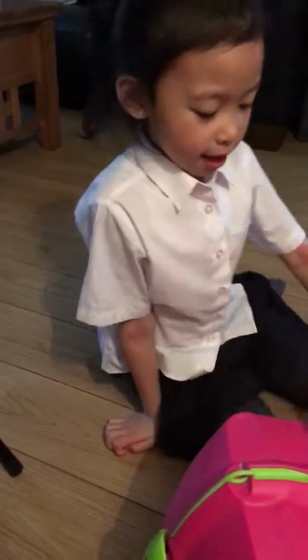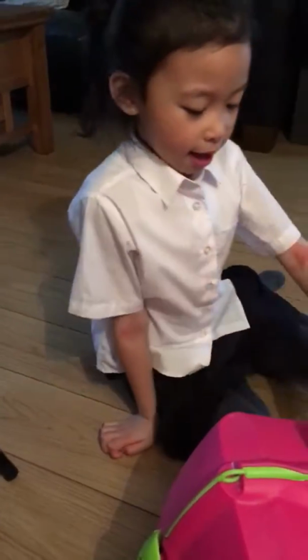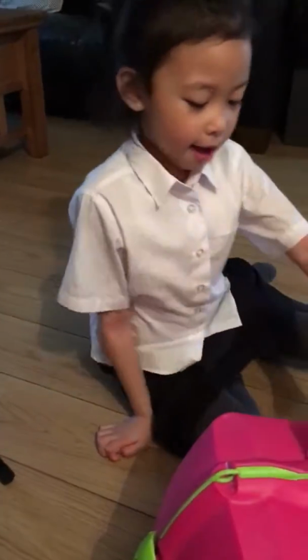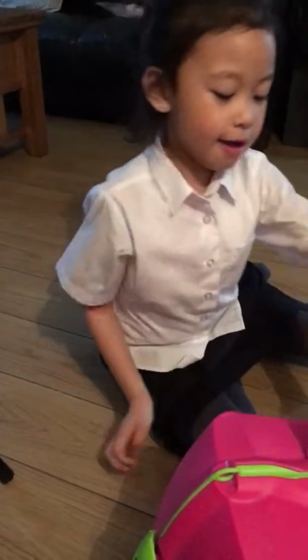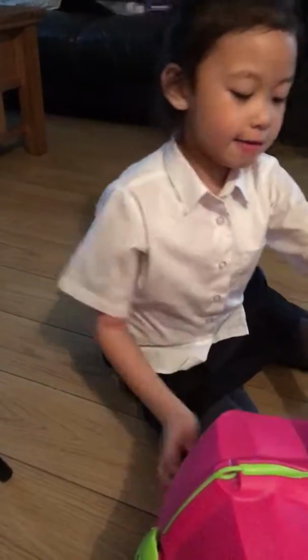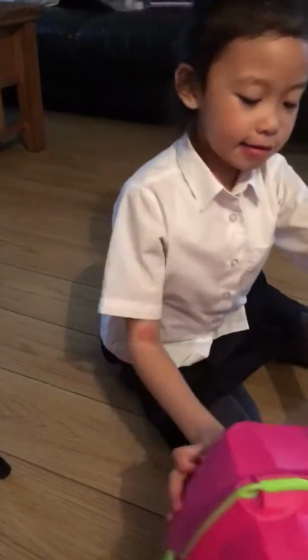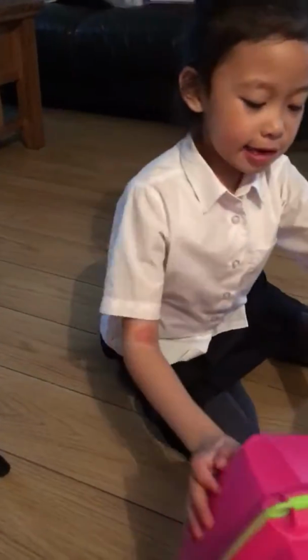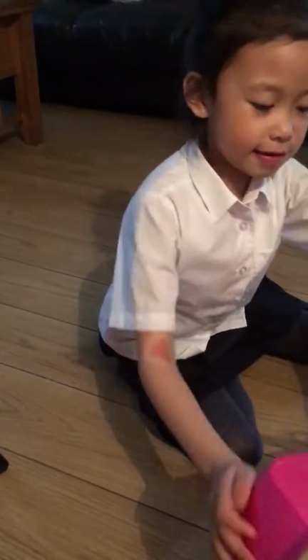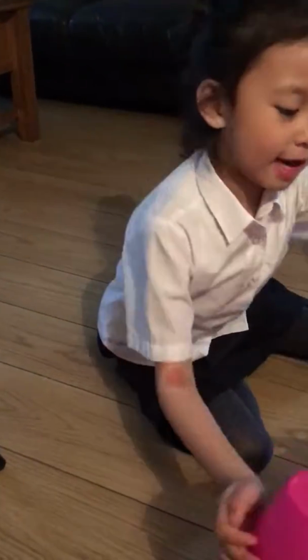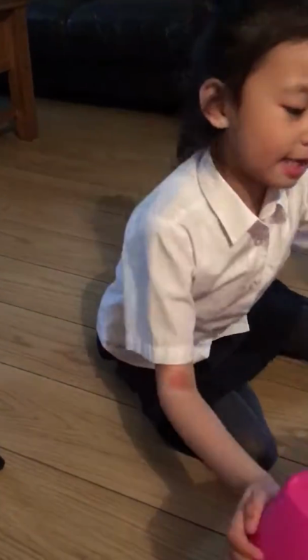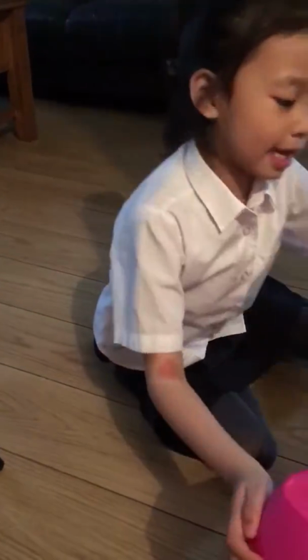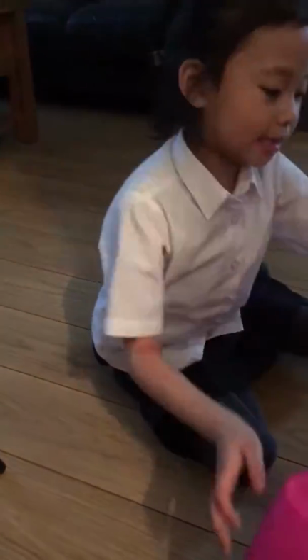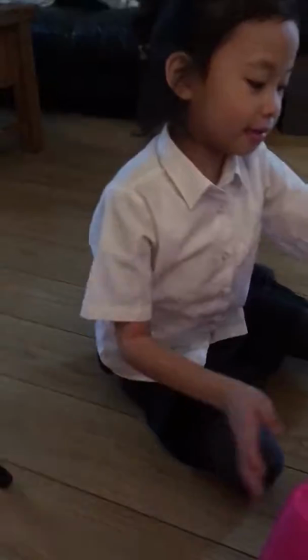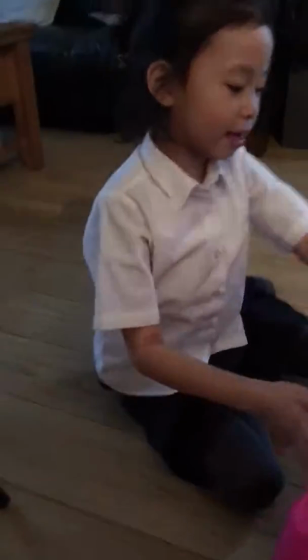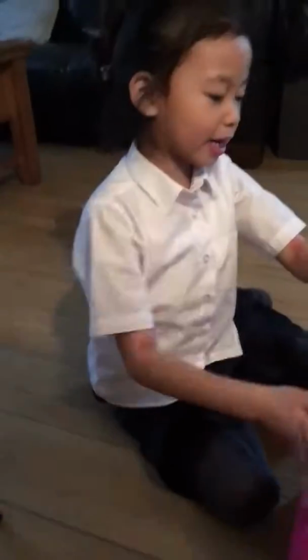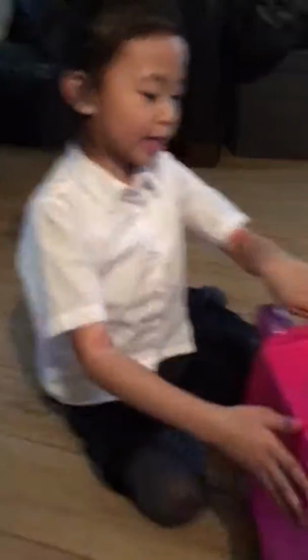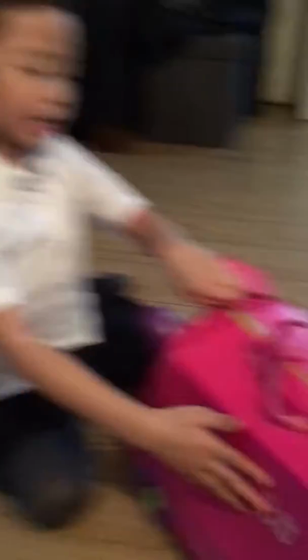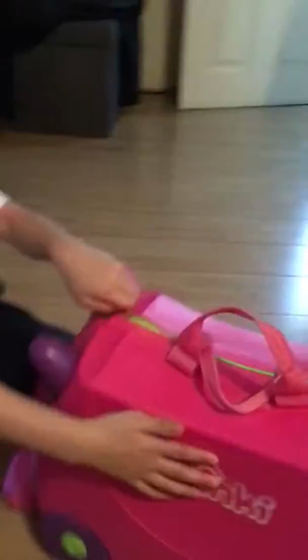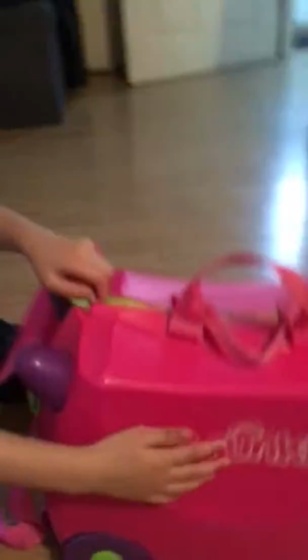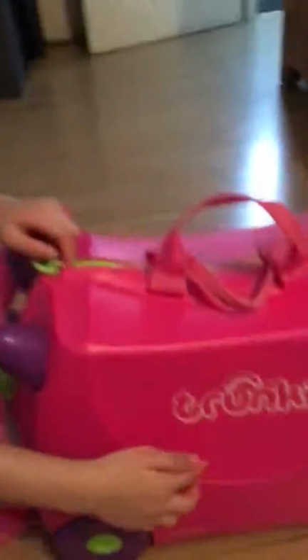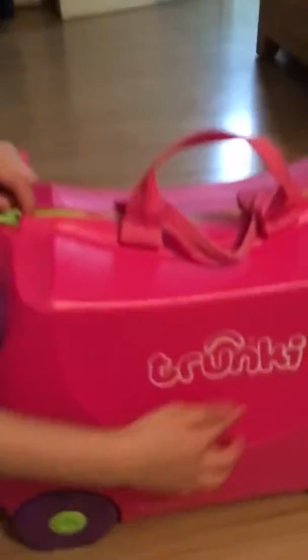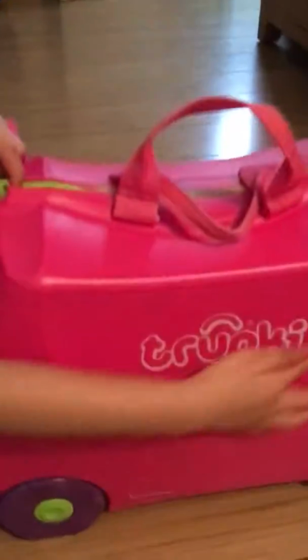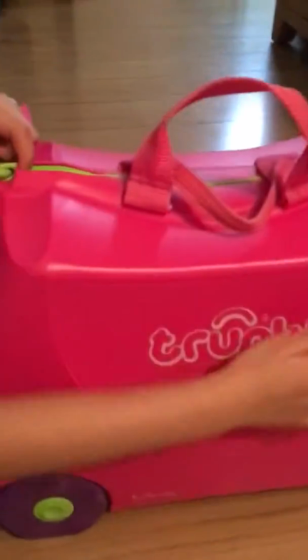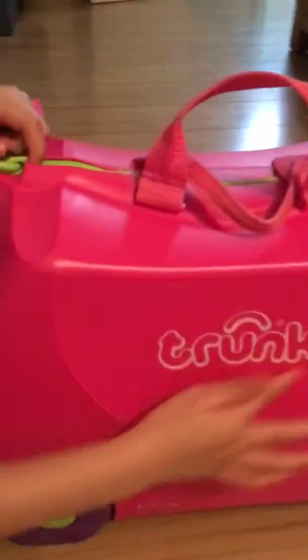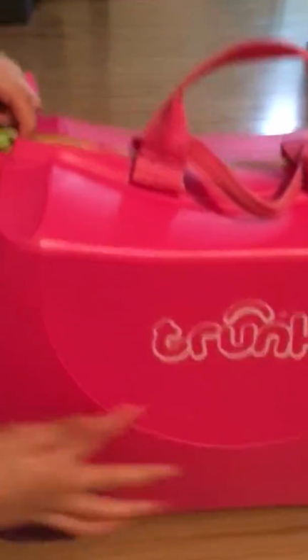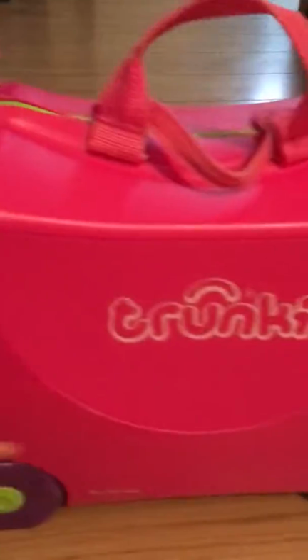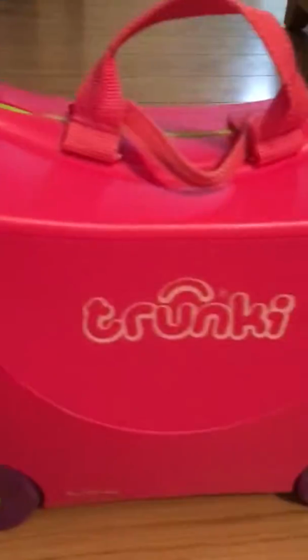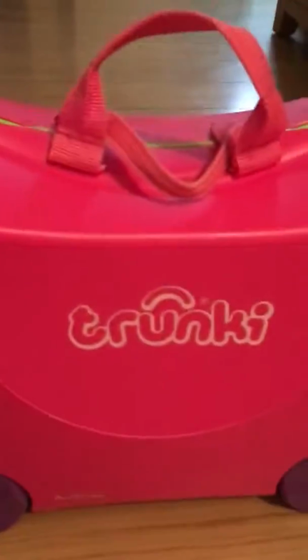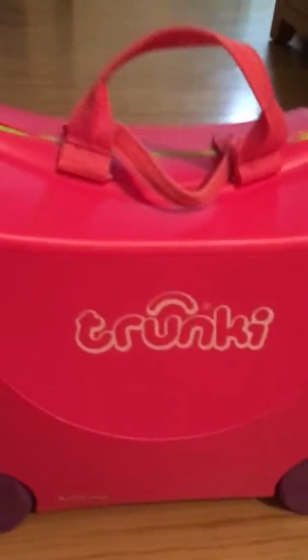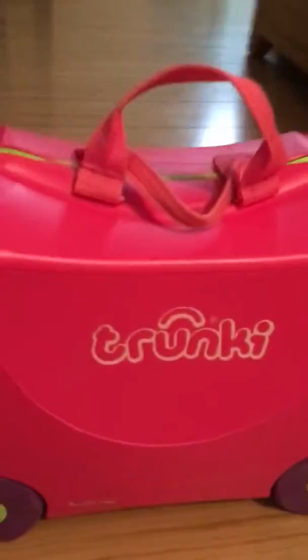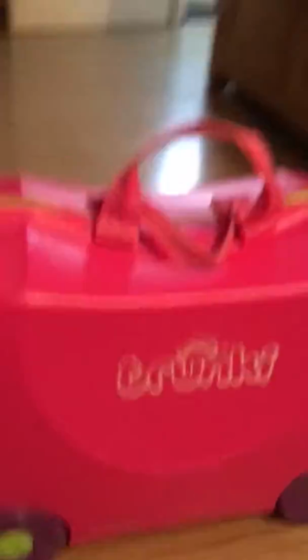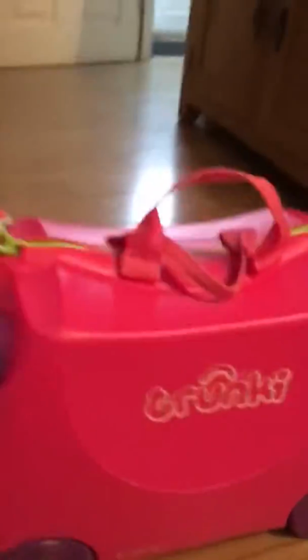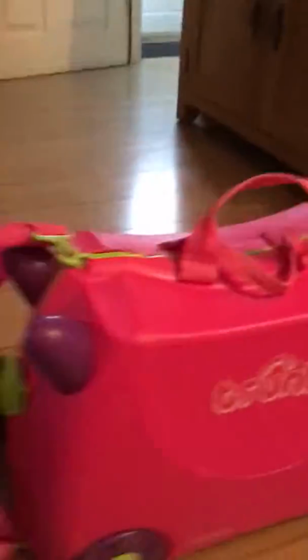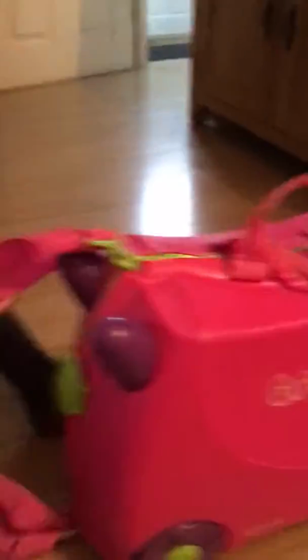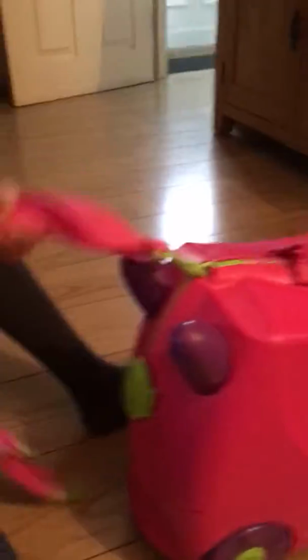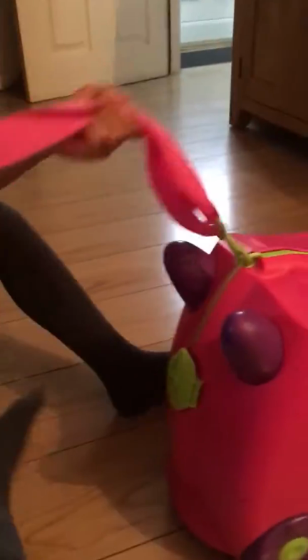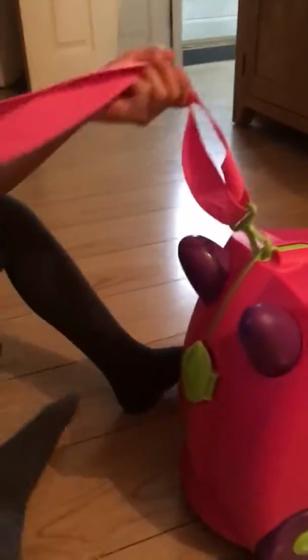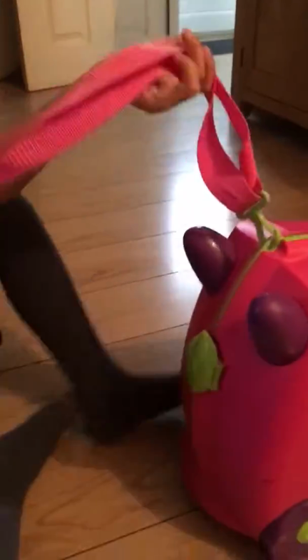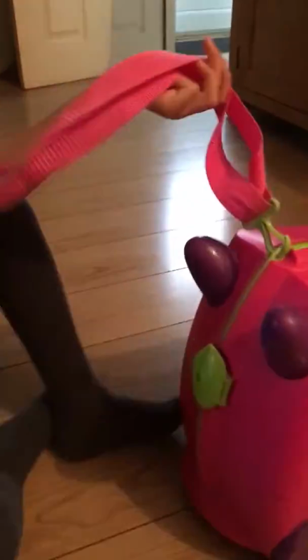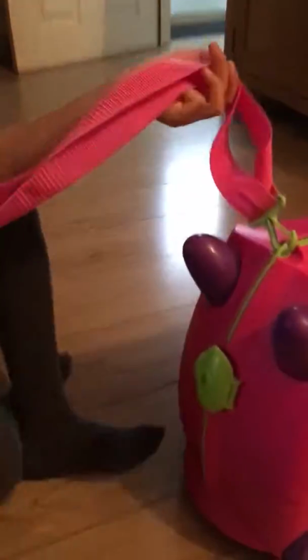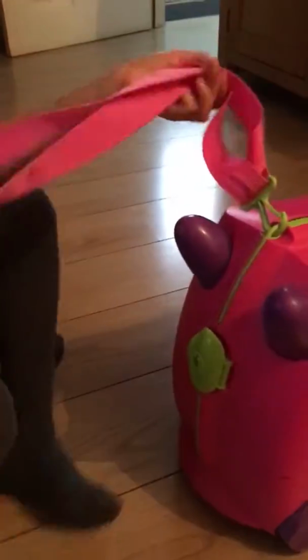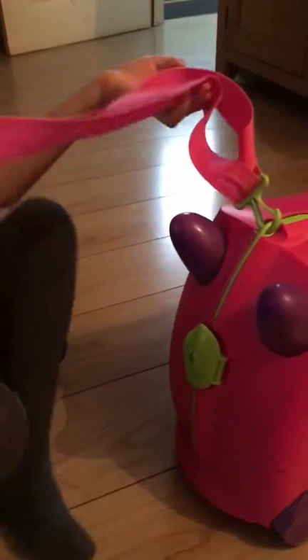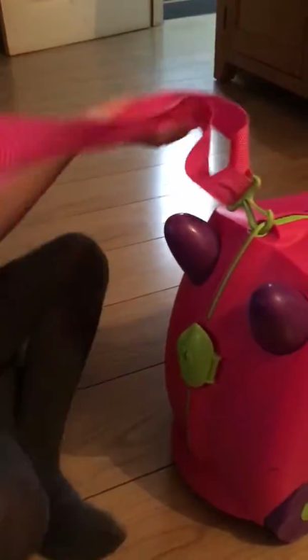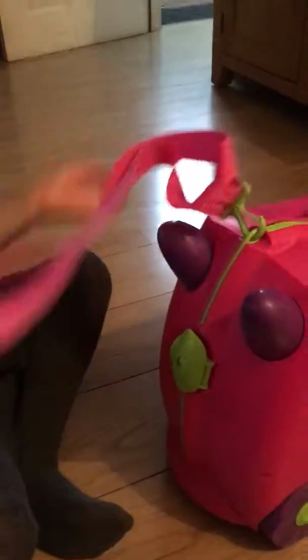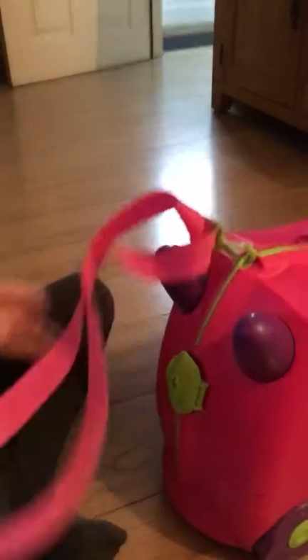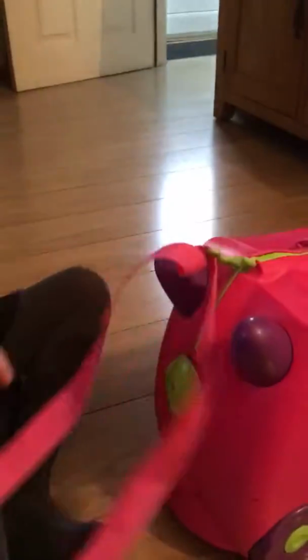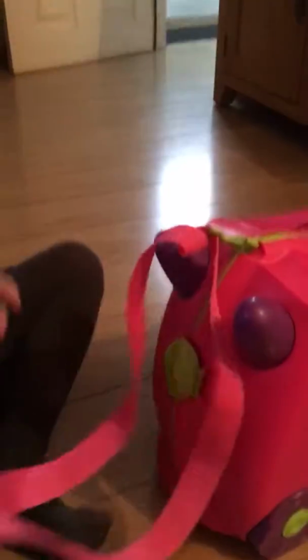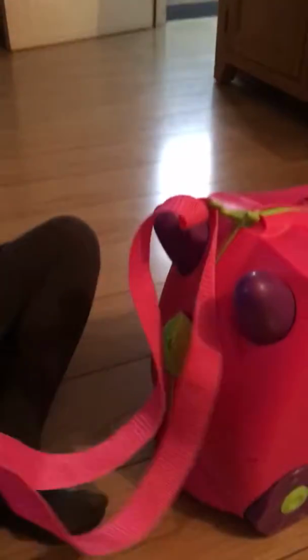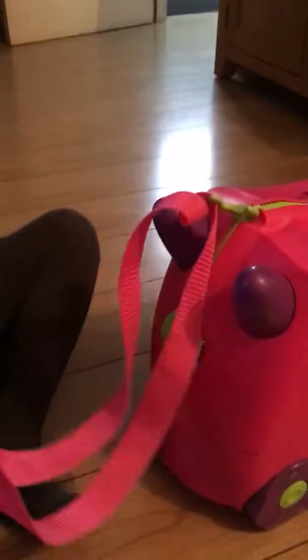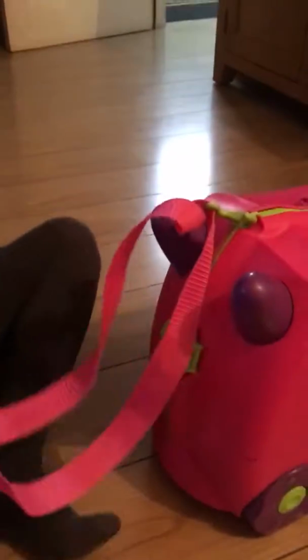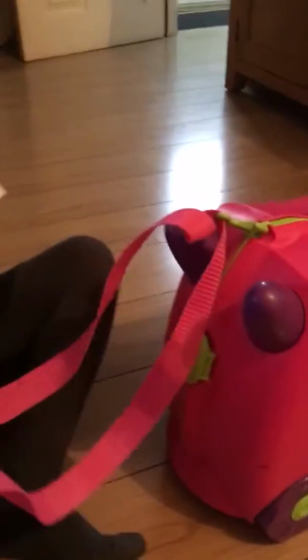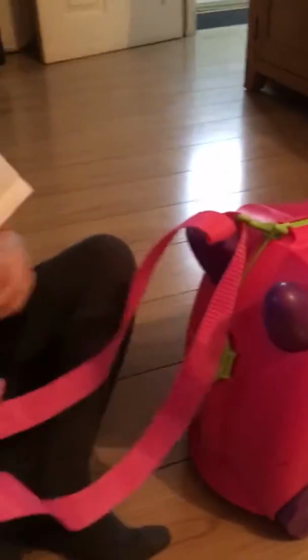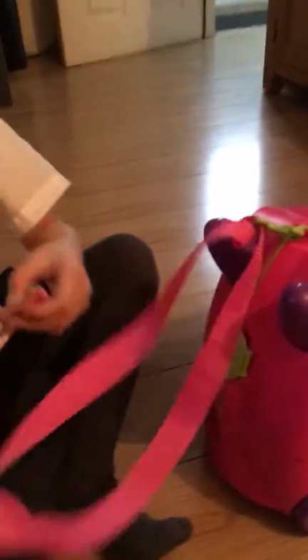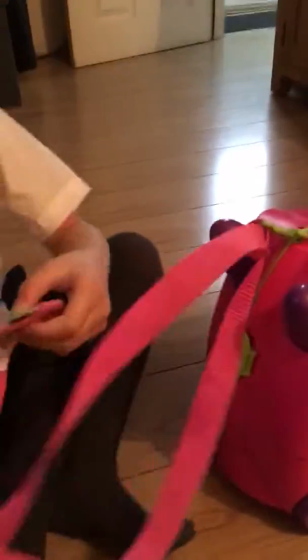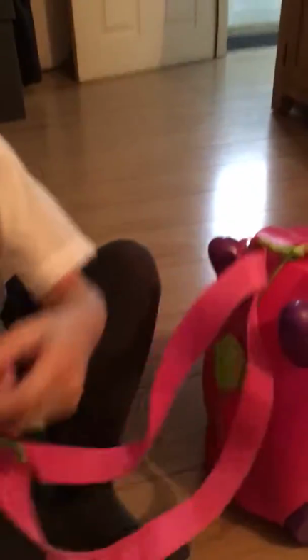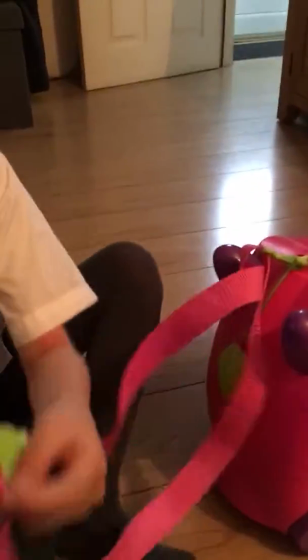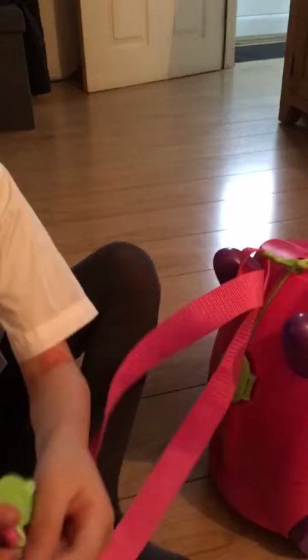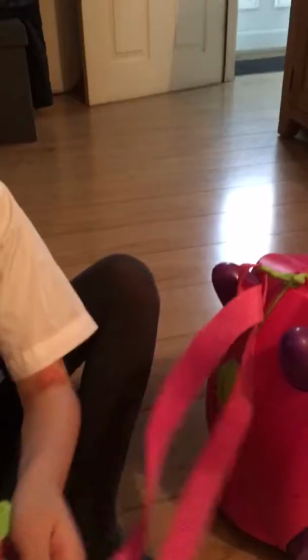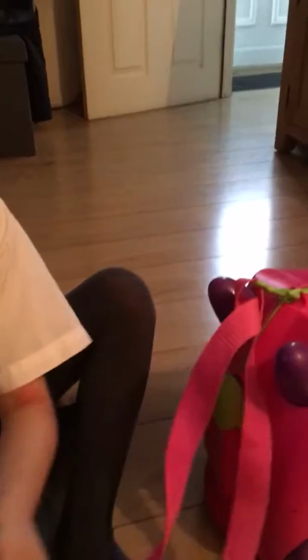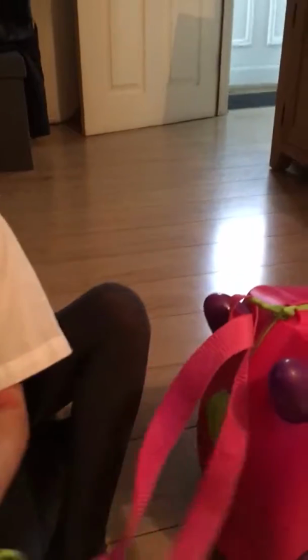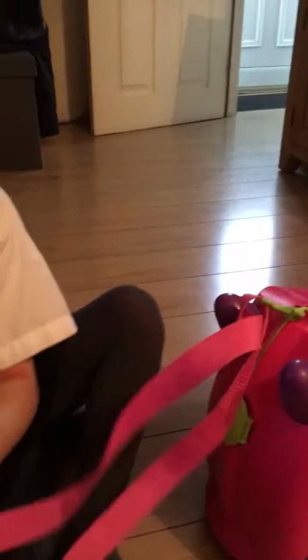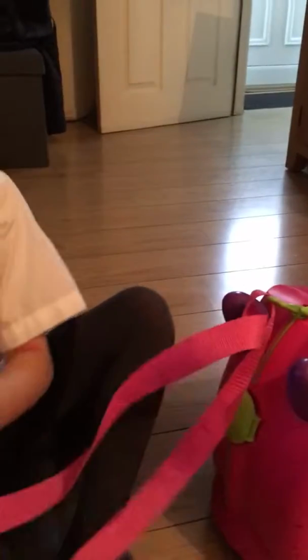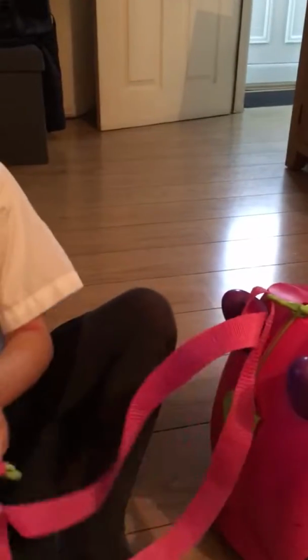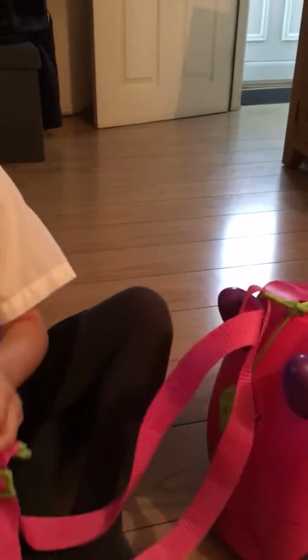Over here it says Trunchies. And also this is a strawberry bowl, and this is also a key.